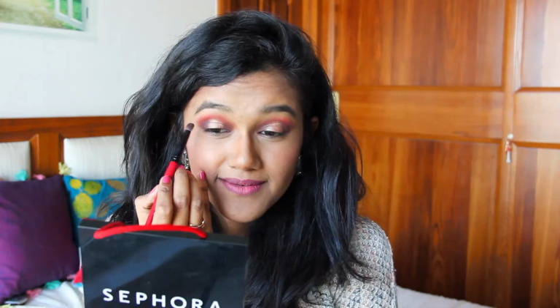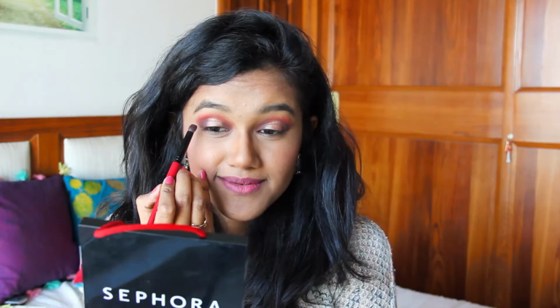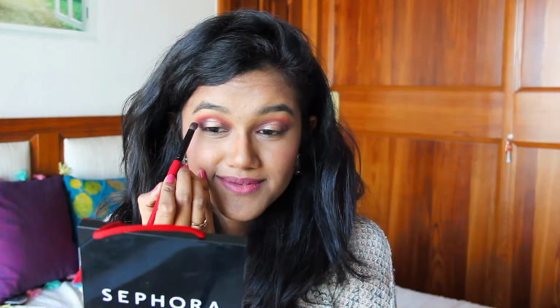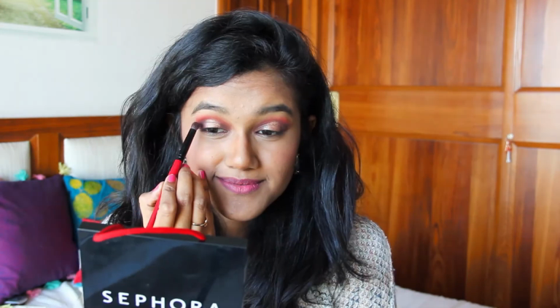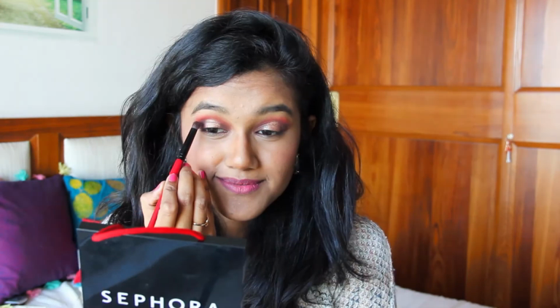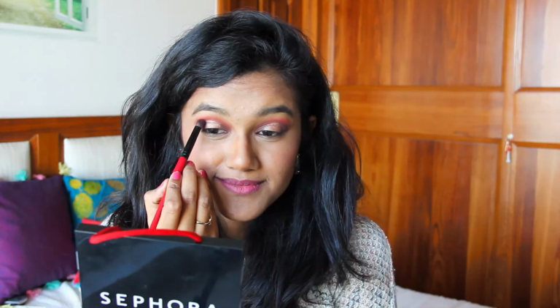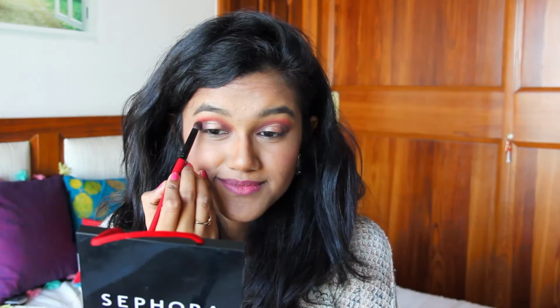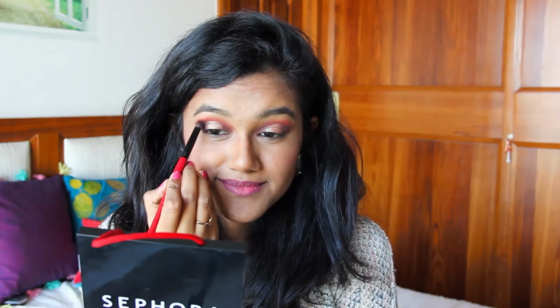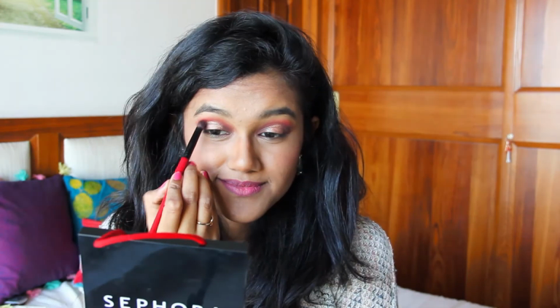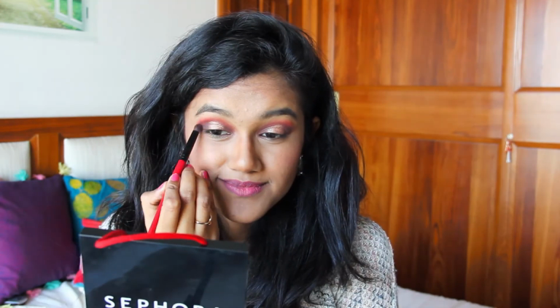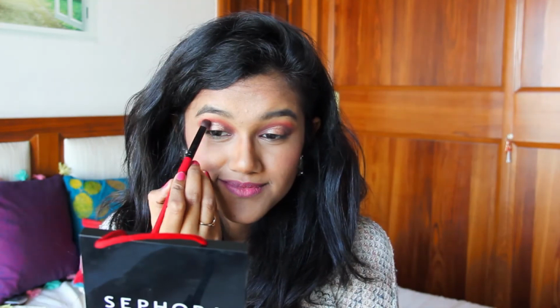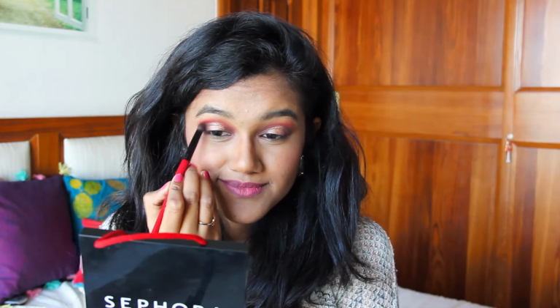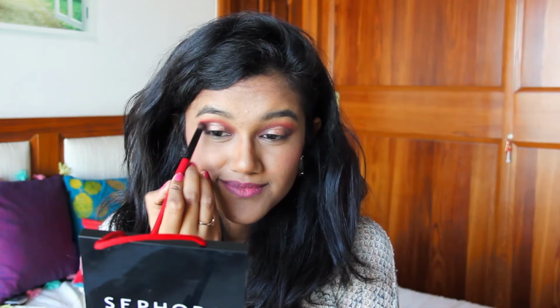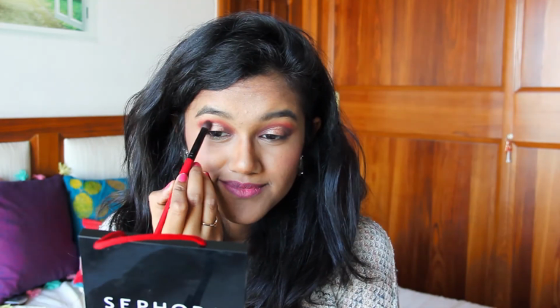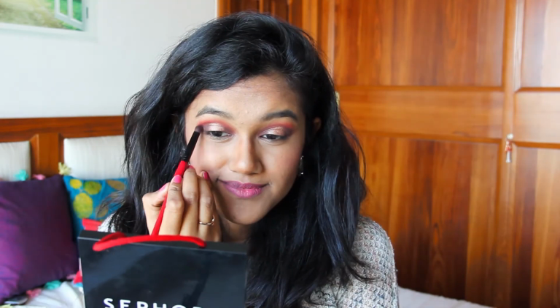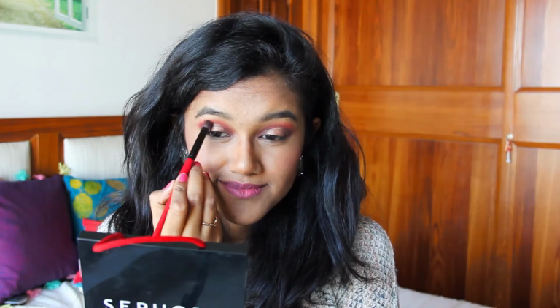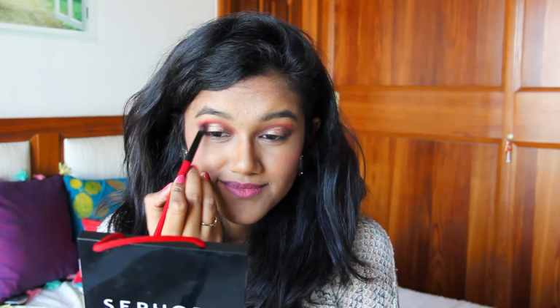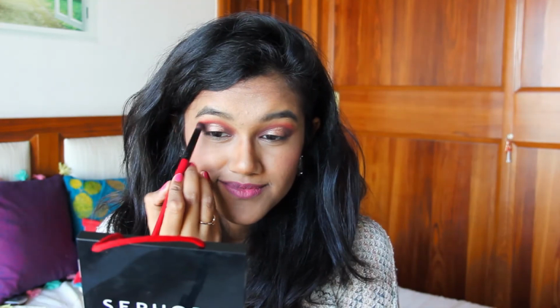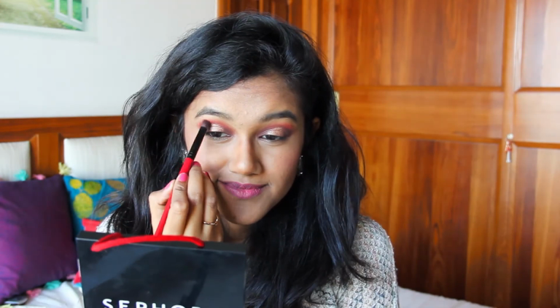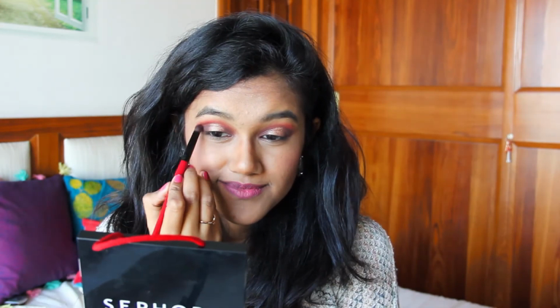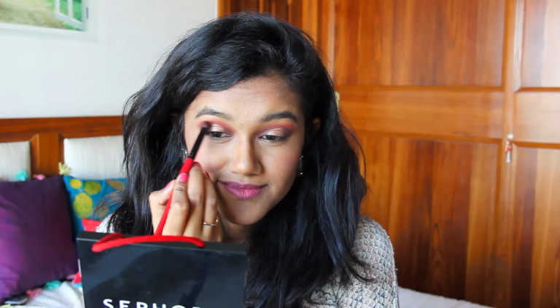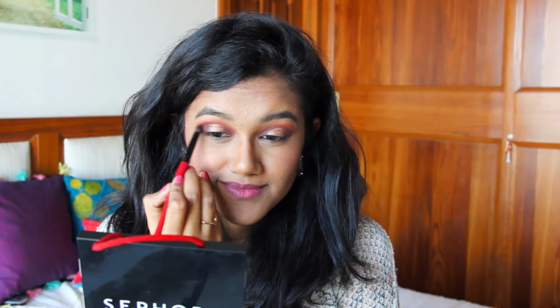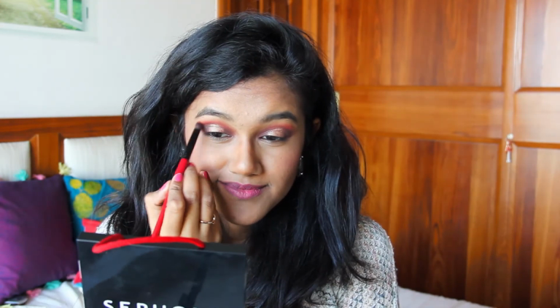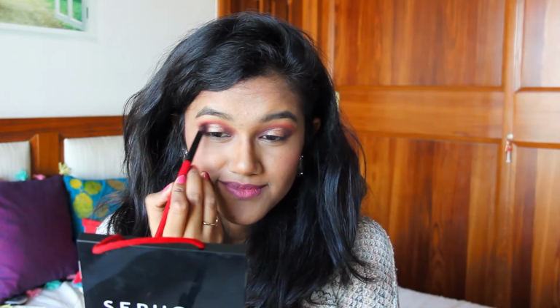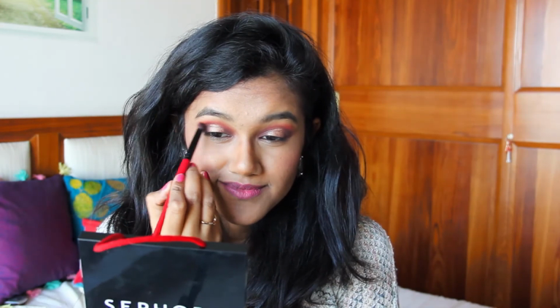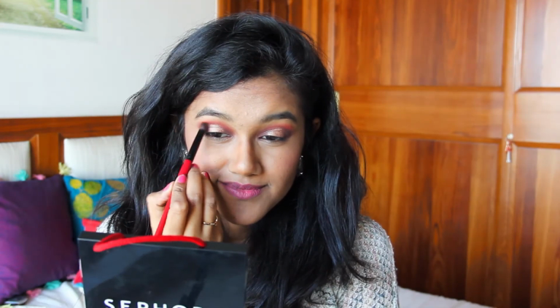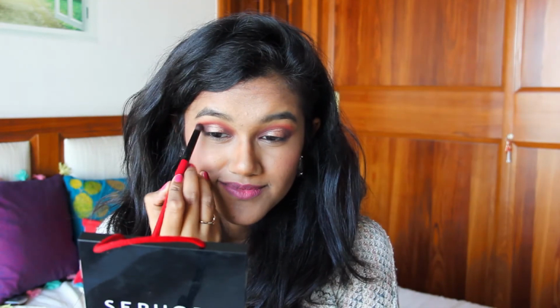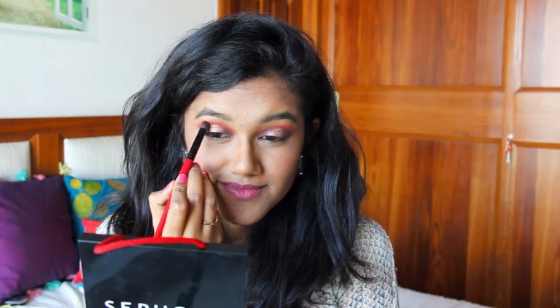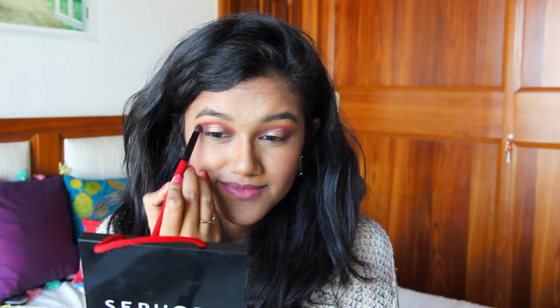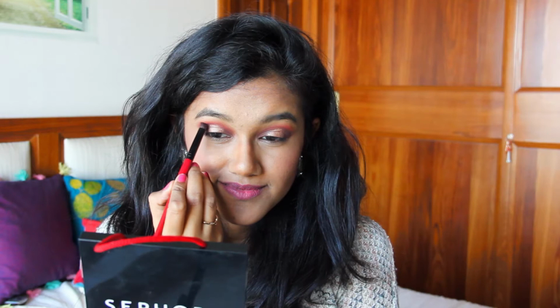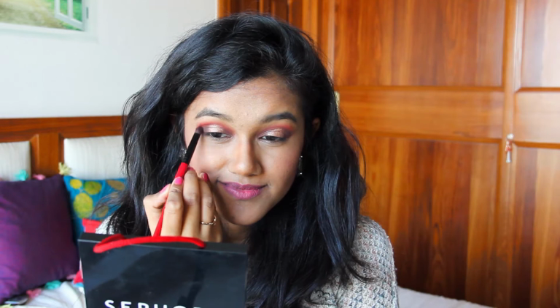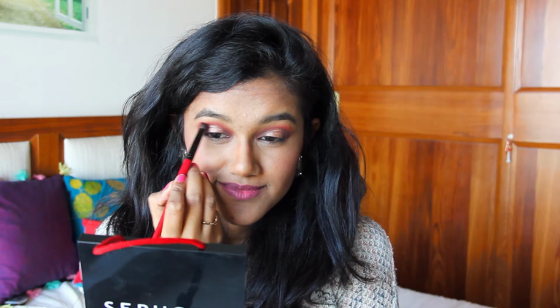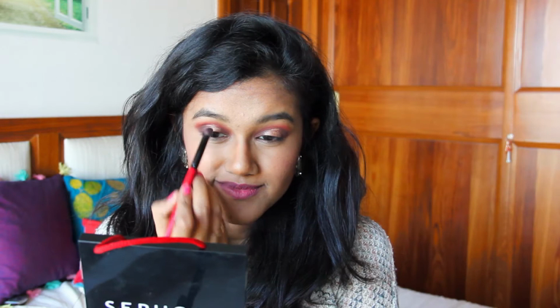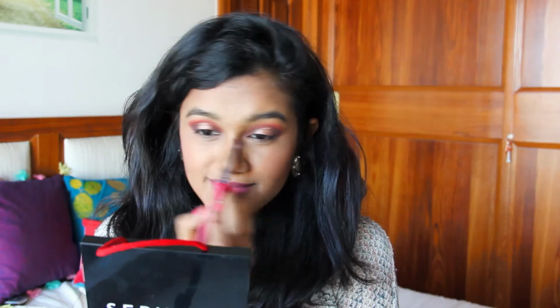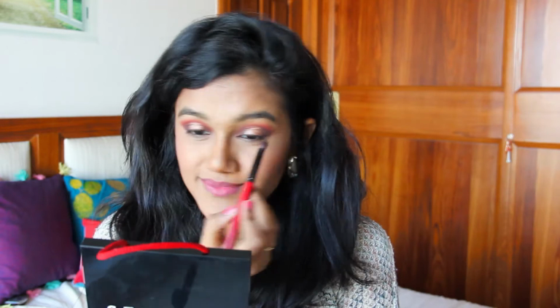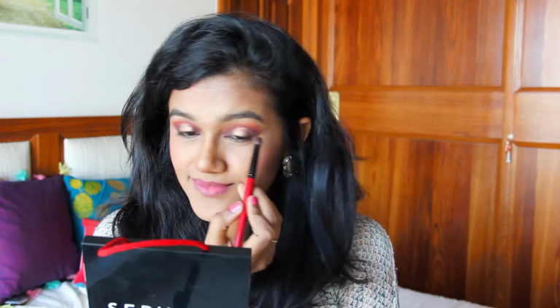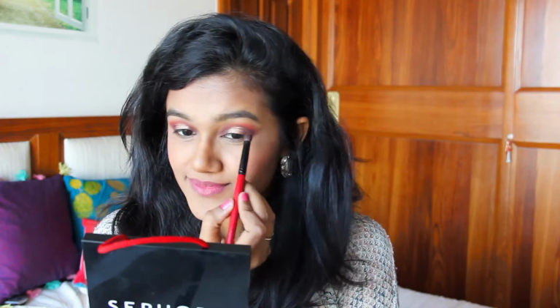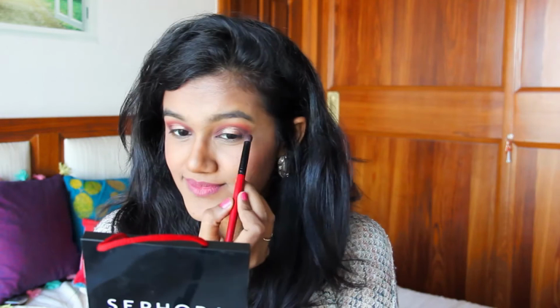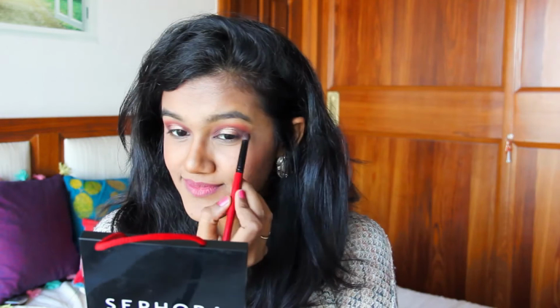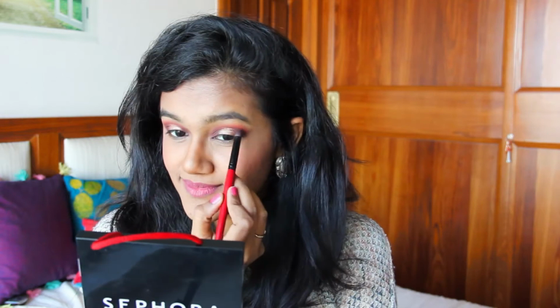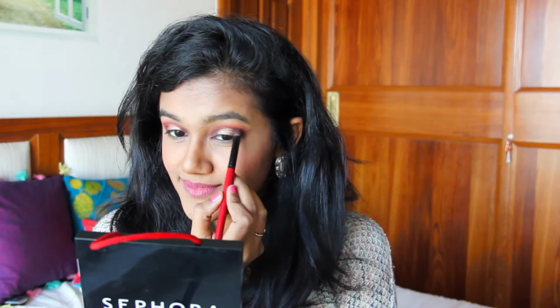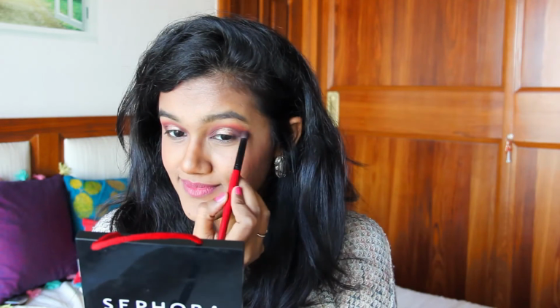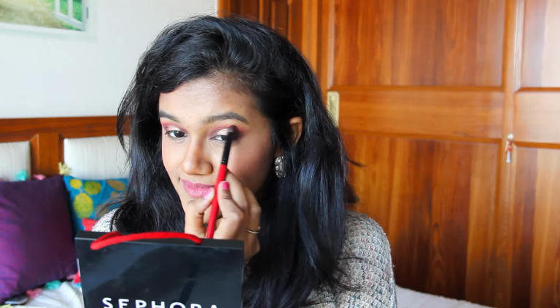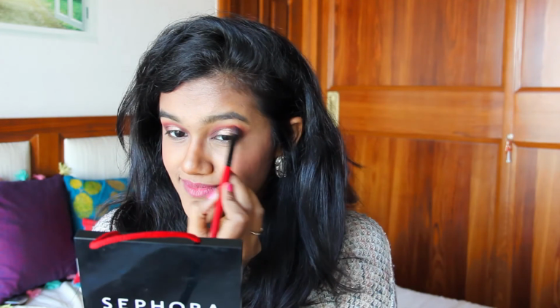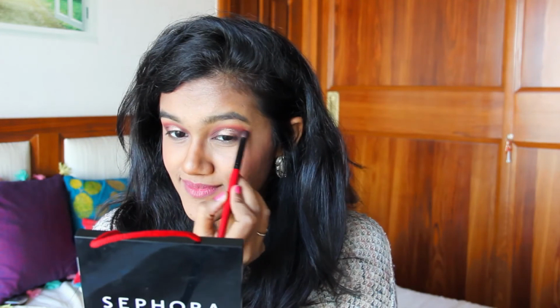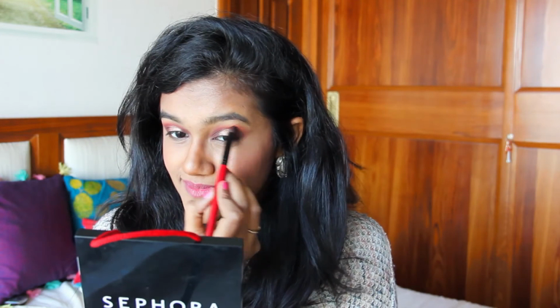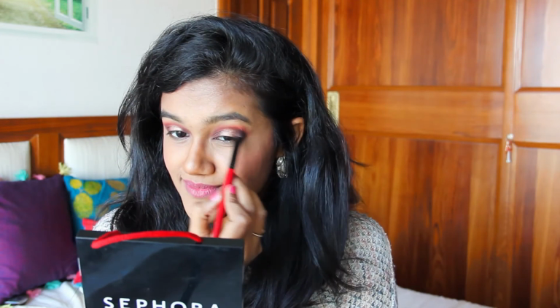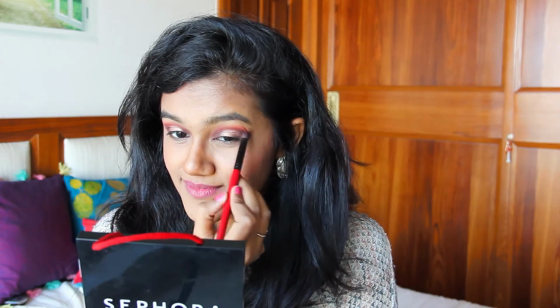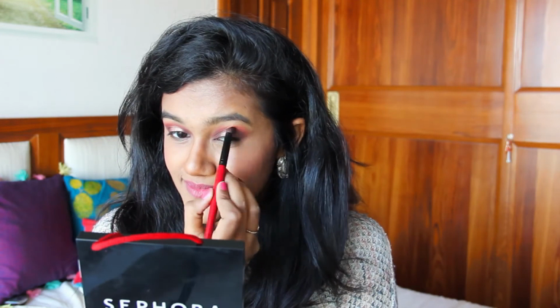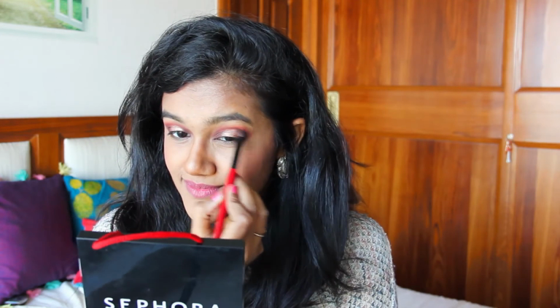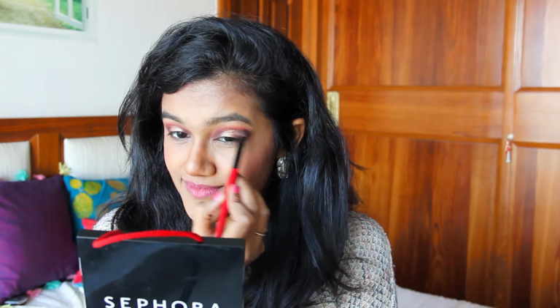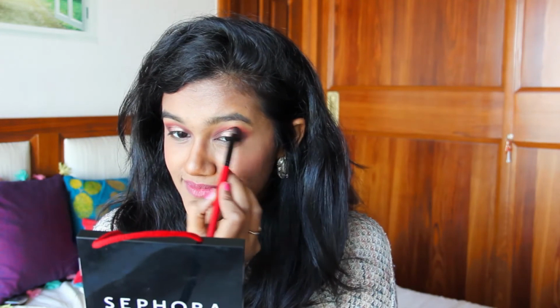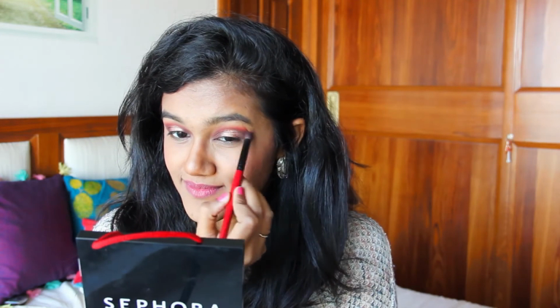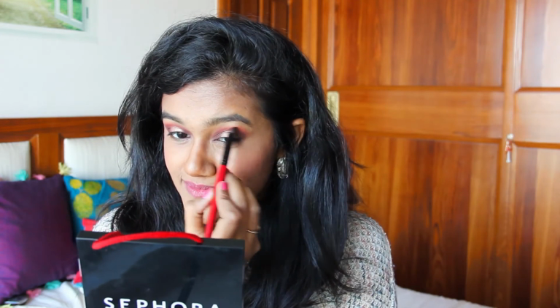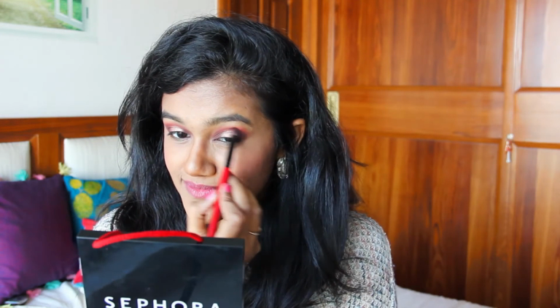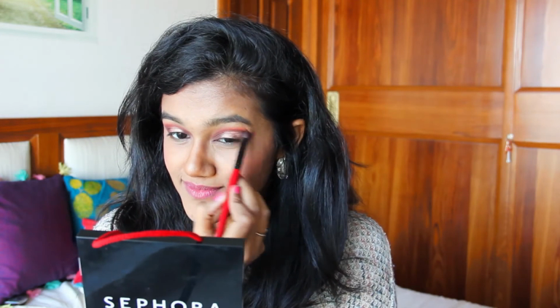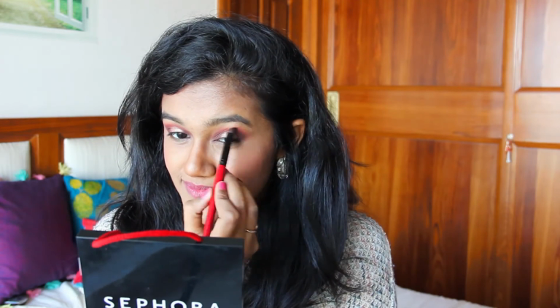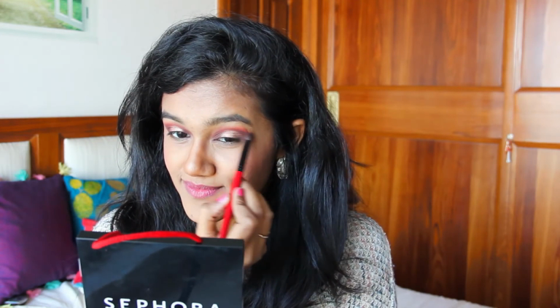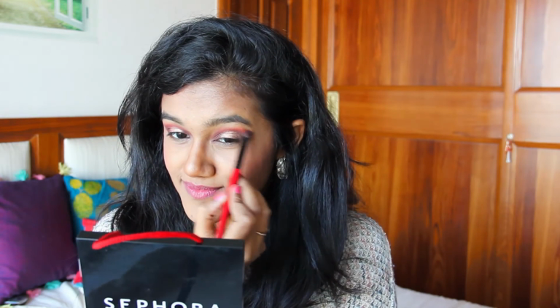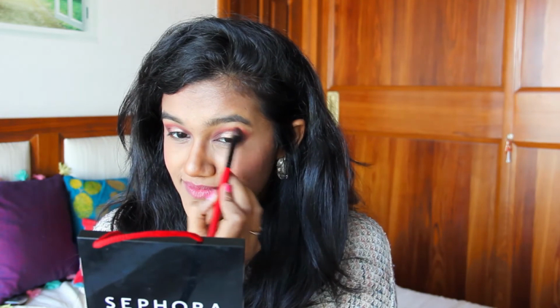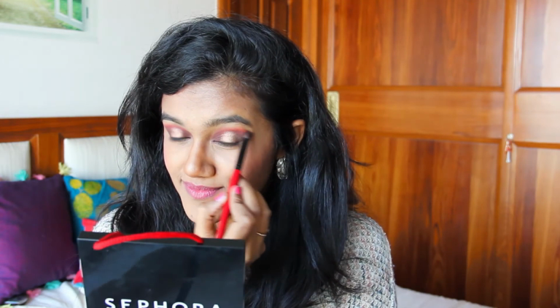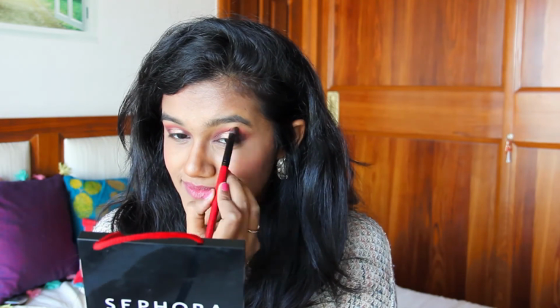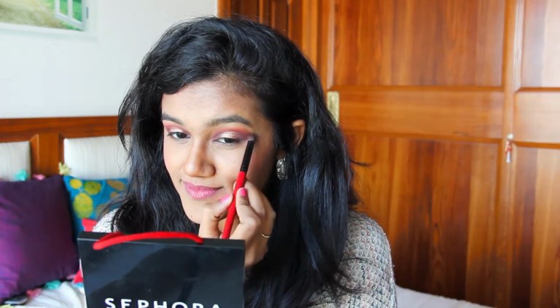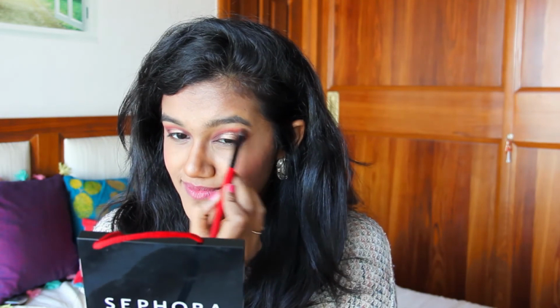Then I'm taking my same brush and just blending and merging all the colors in well, so there's no harsh line.